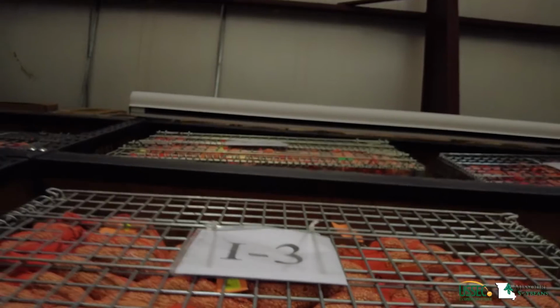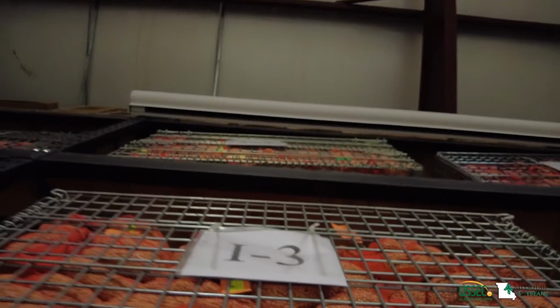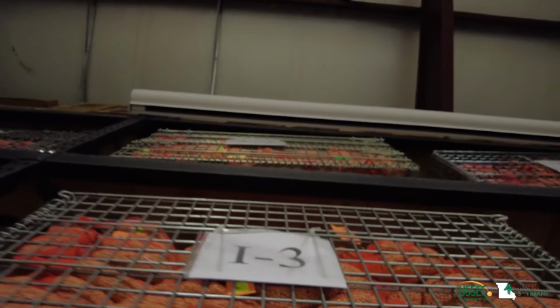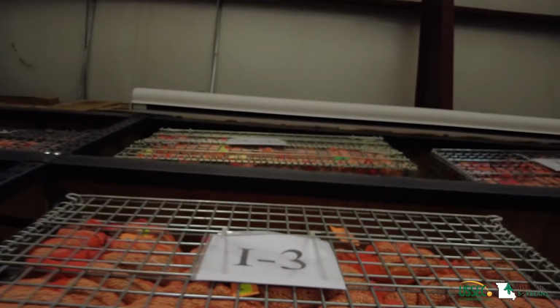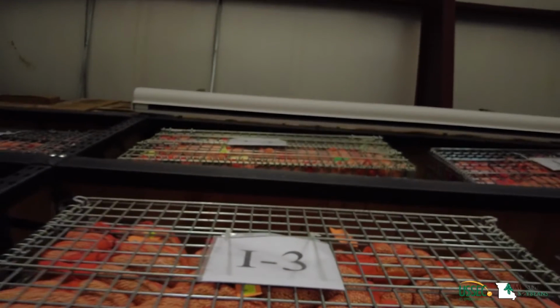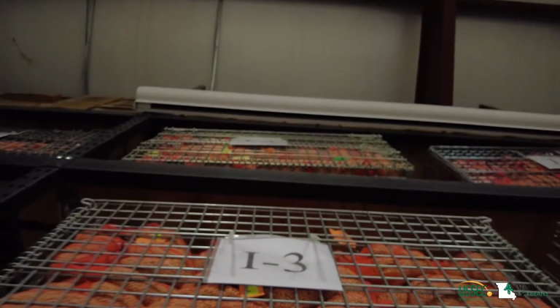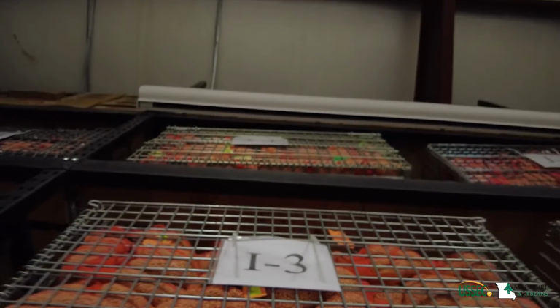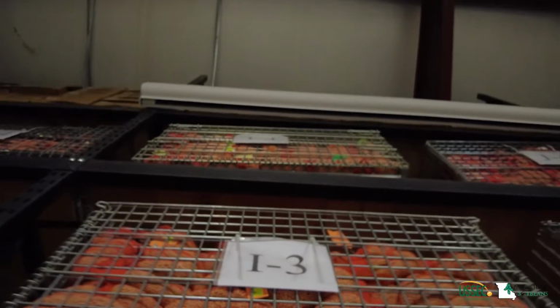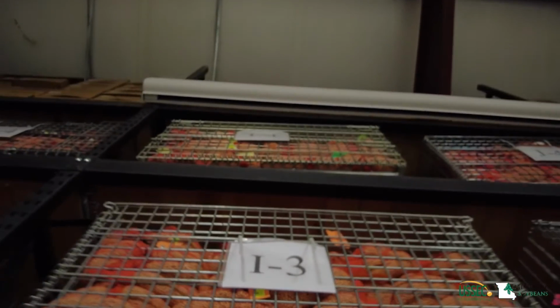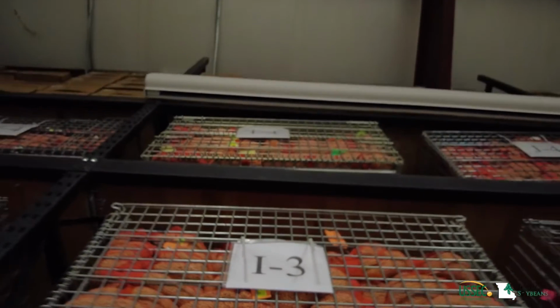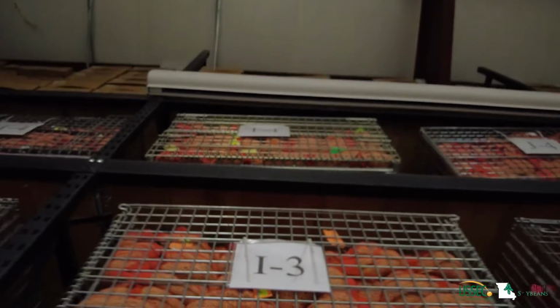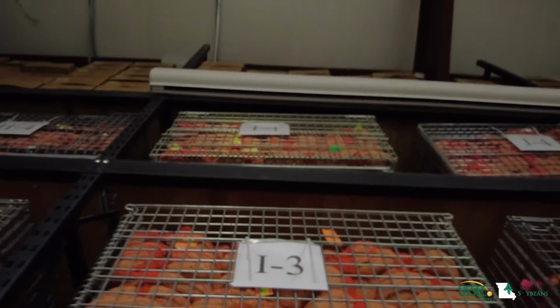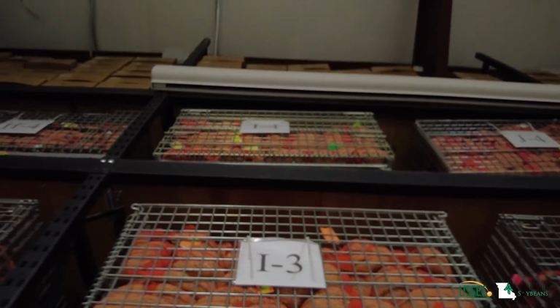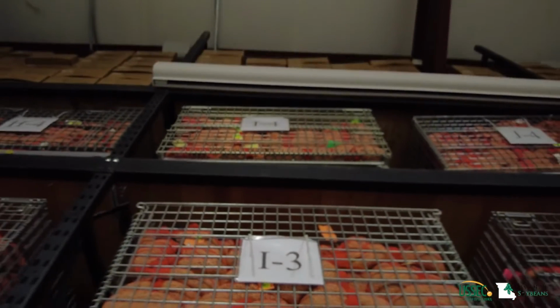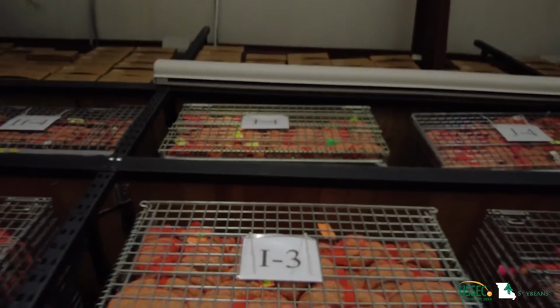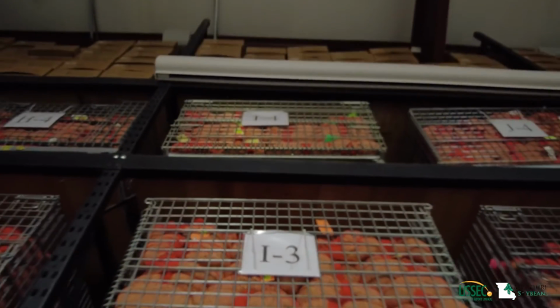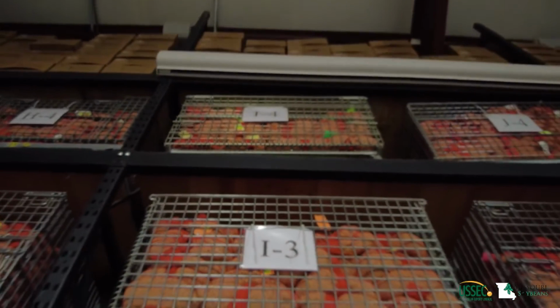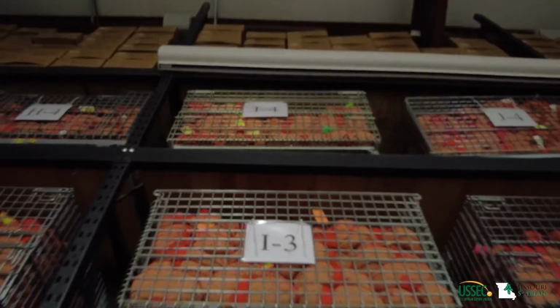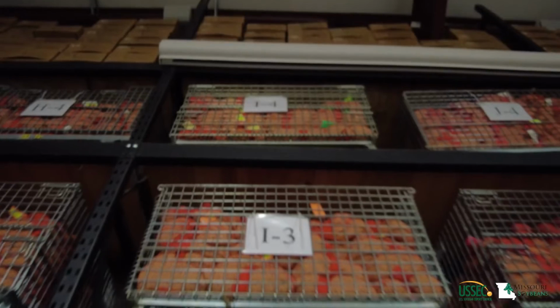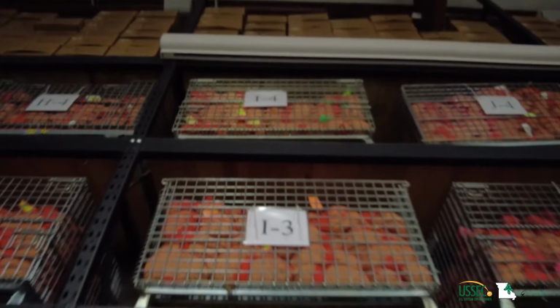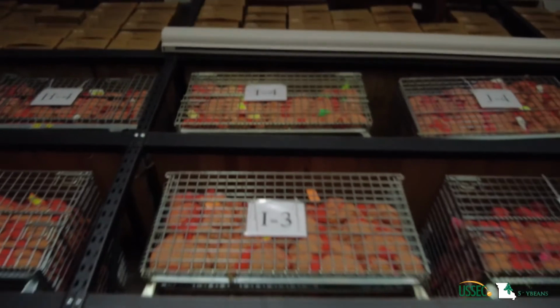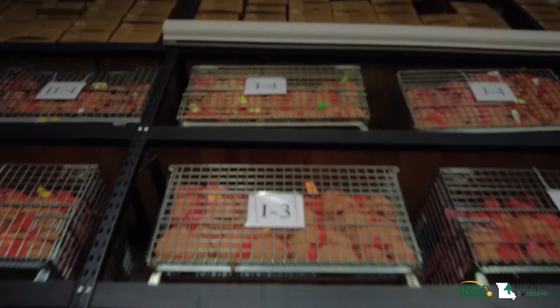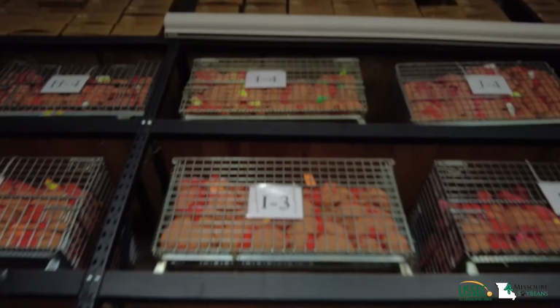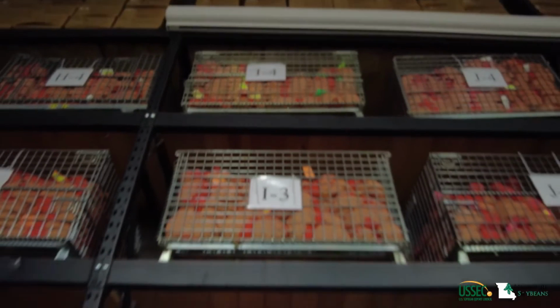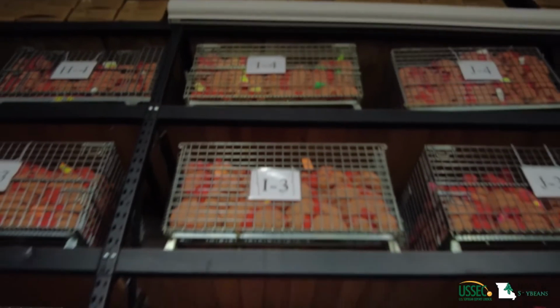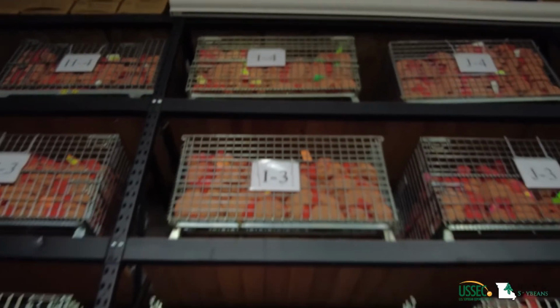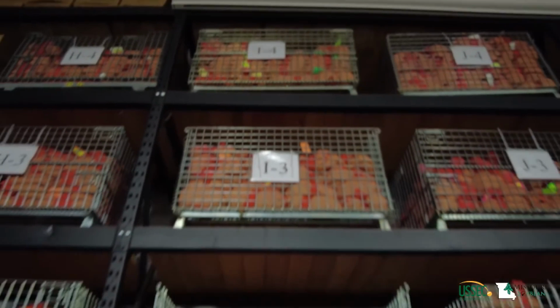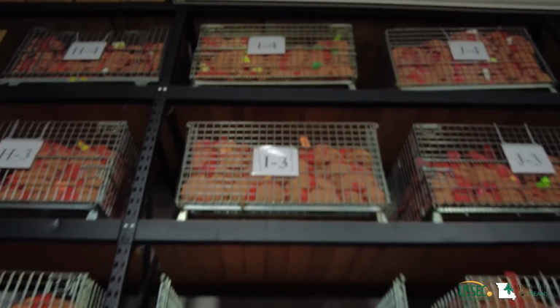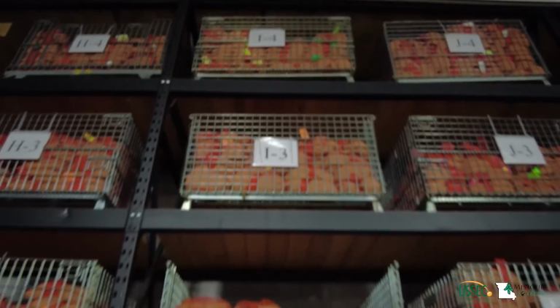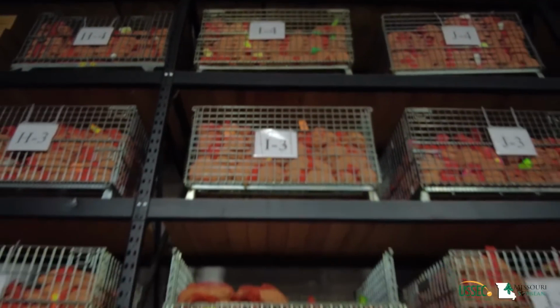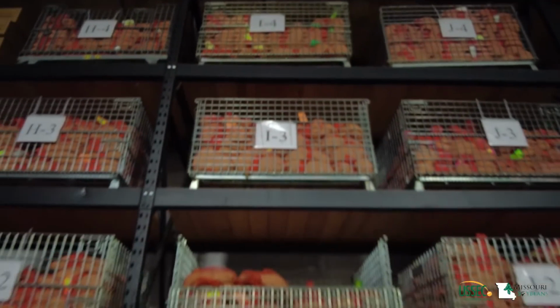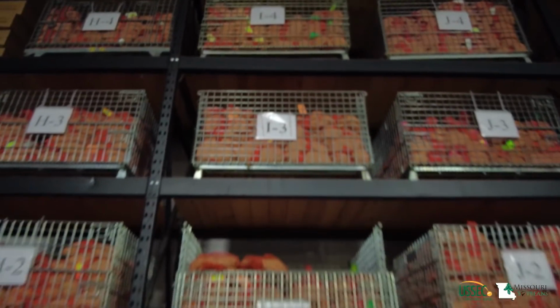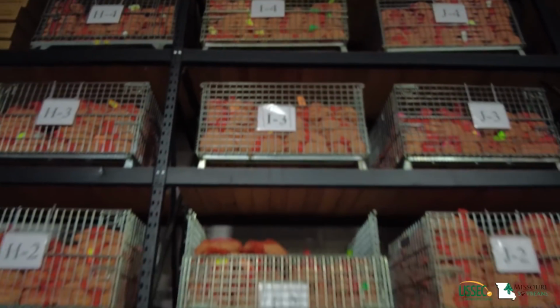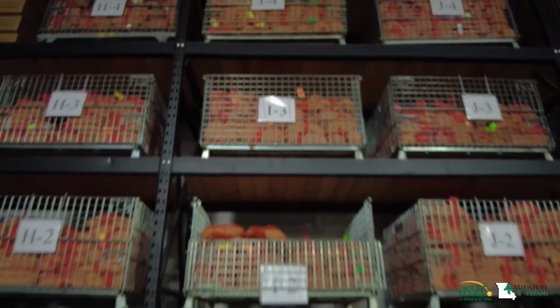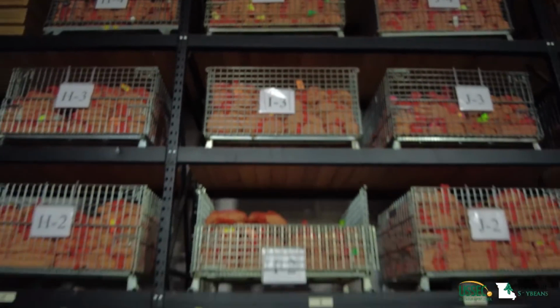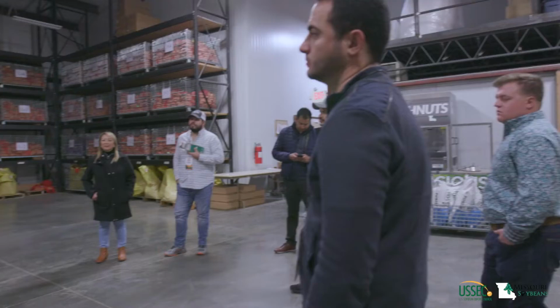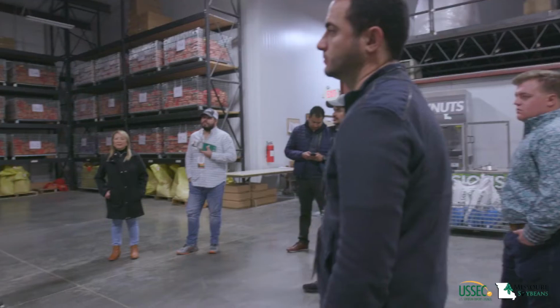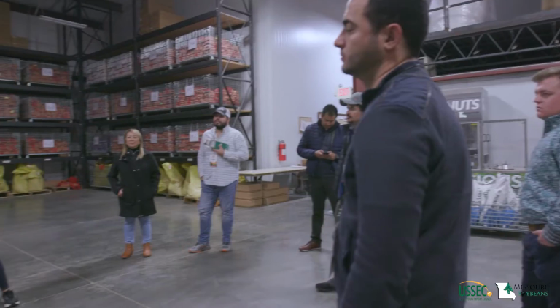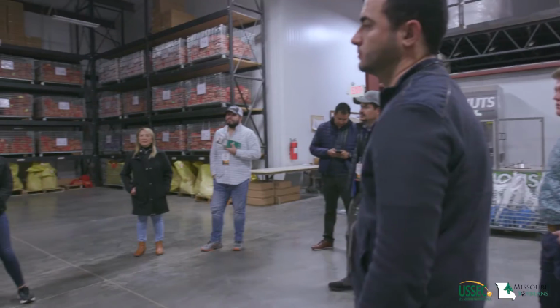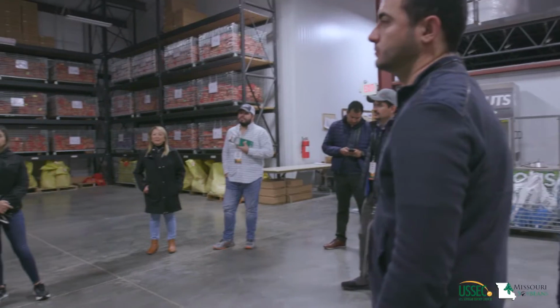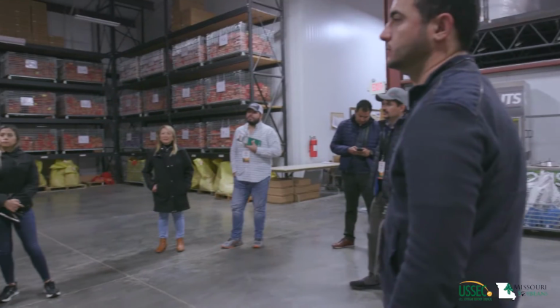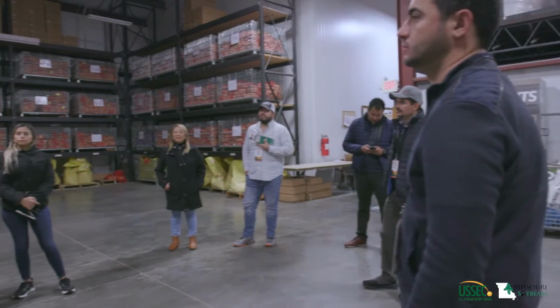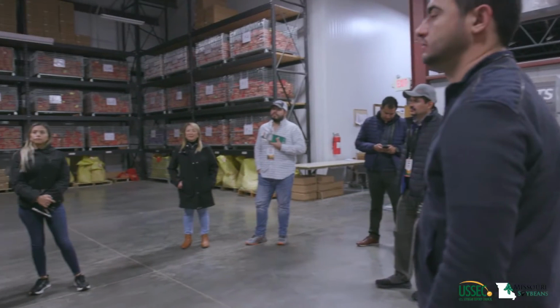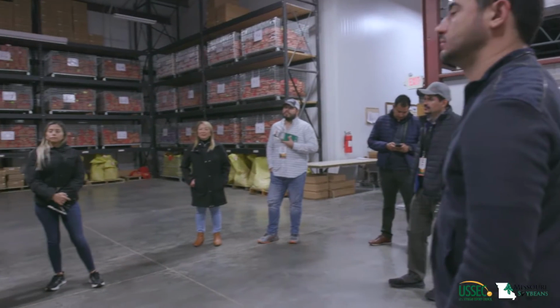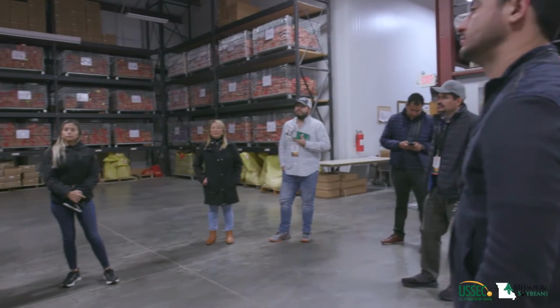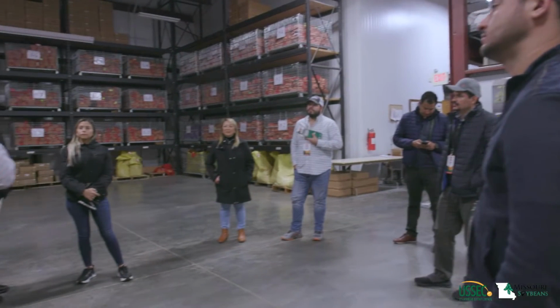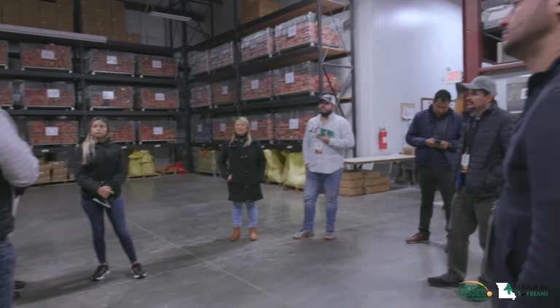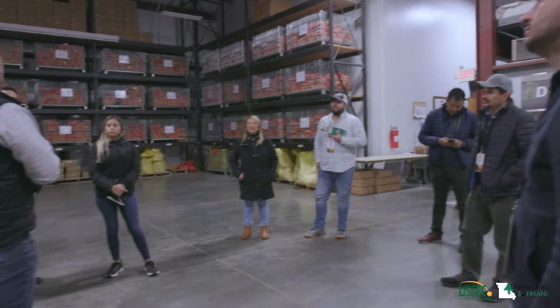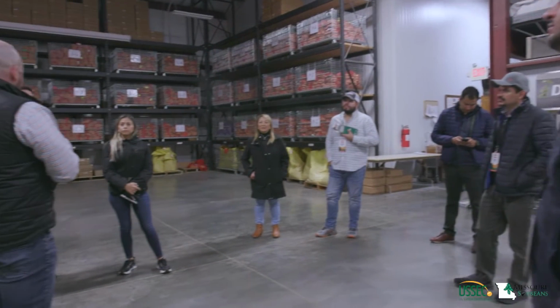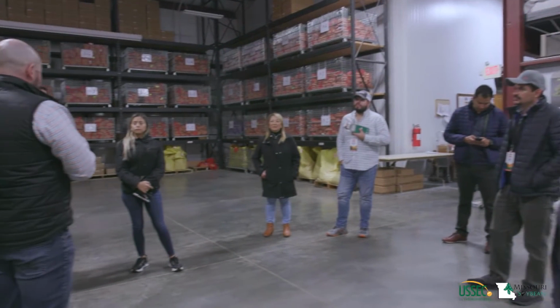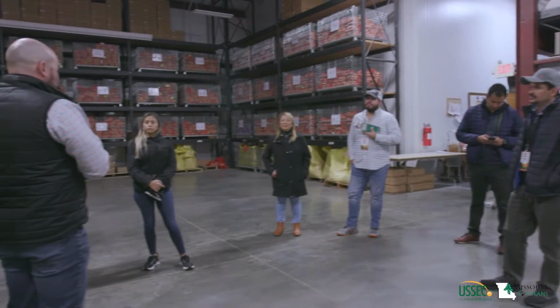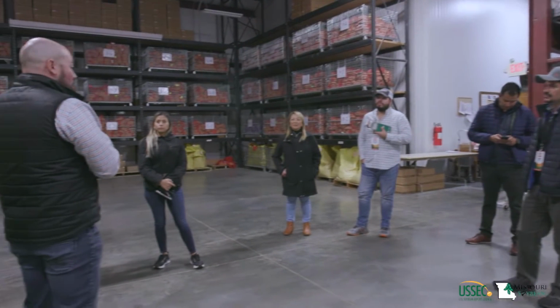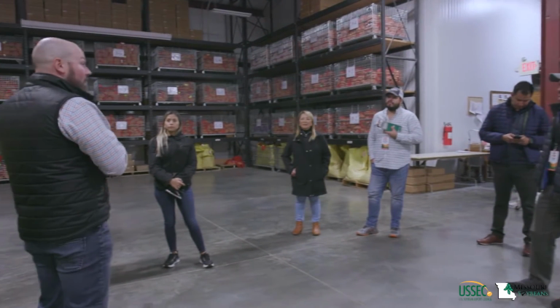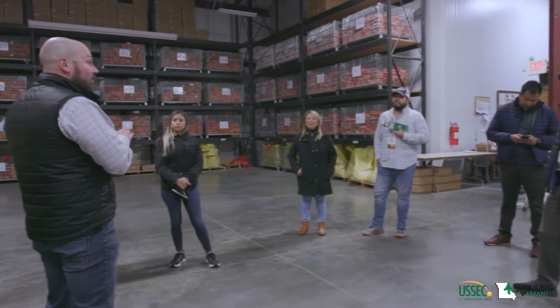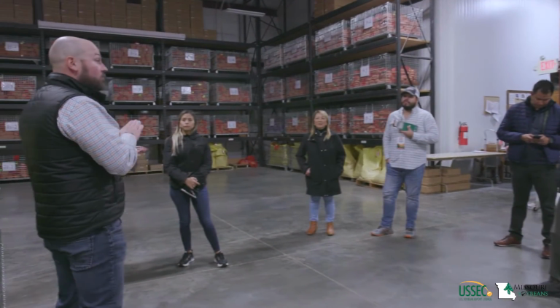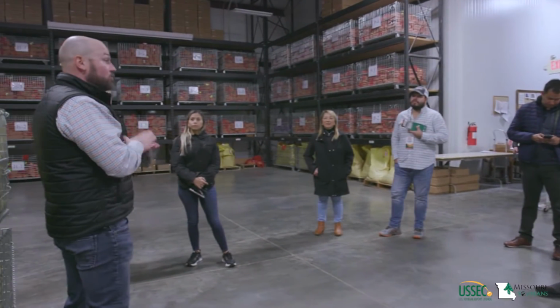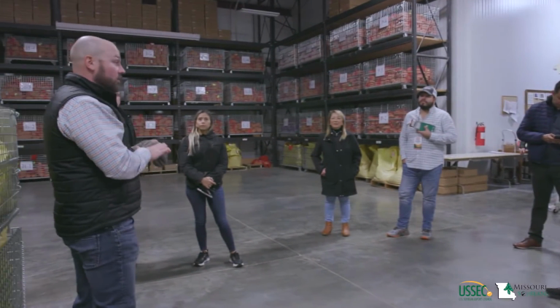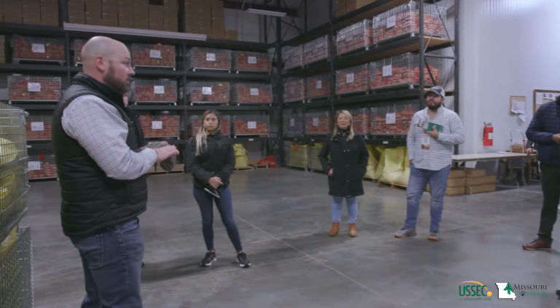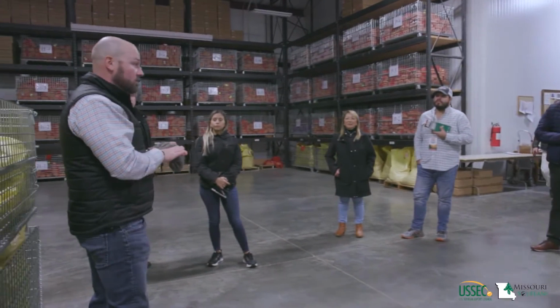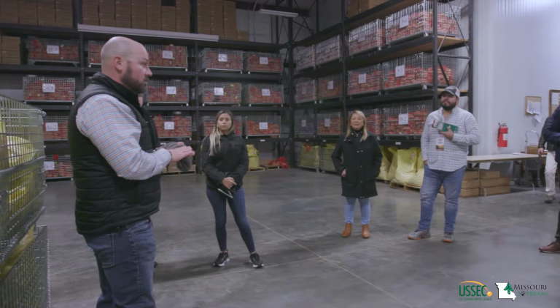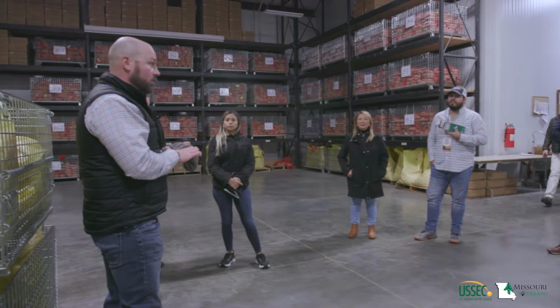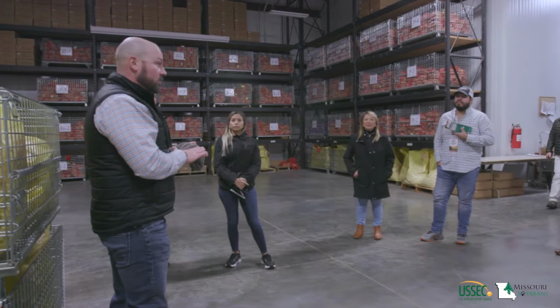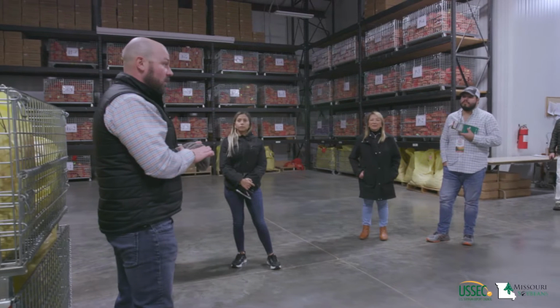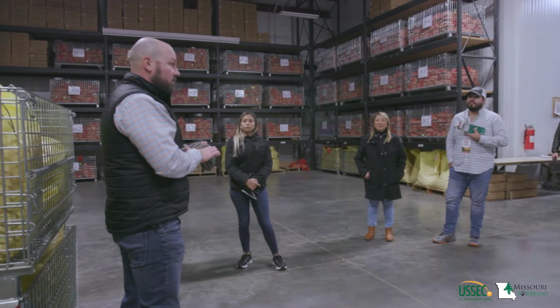Sustainability measures are also top of mind for trade team members because their customers want products sustainably produced.